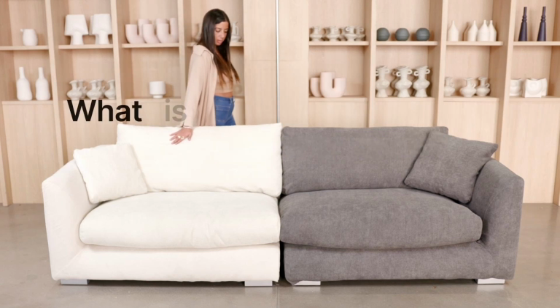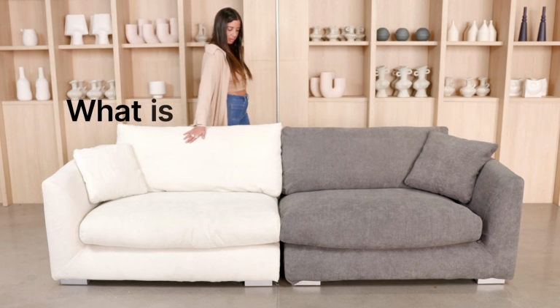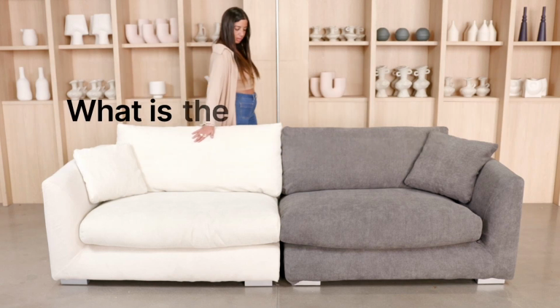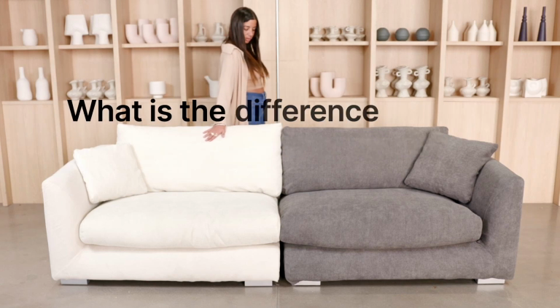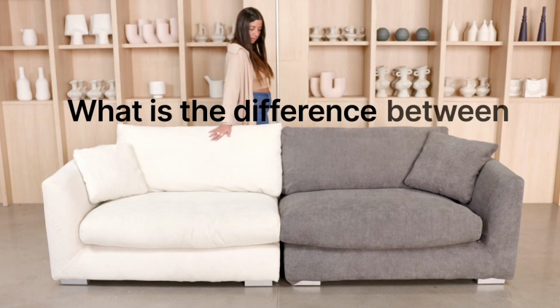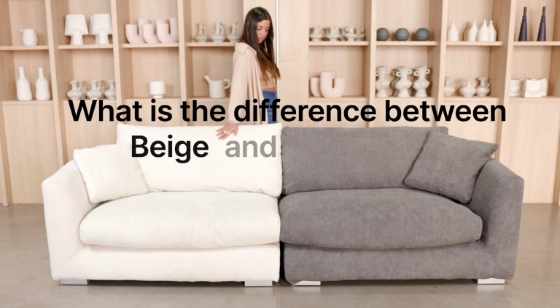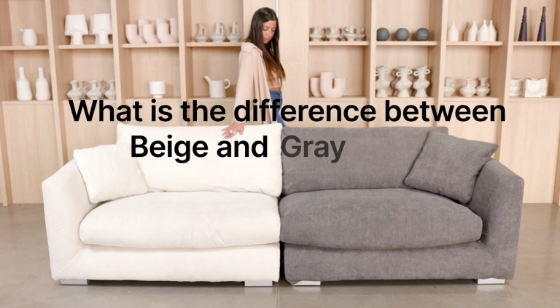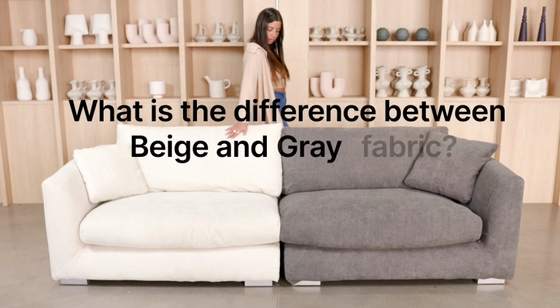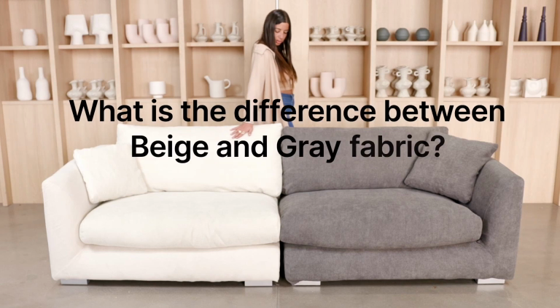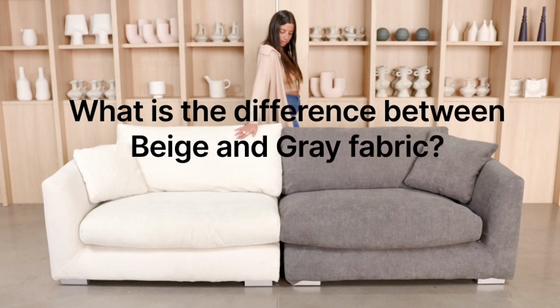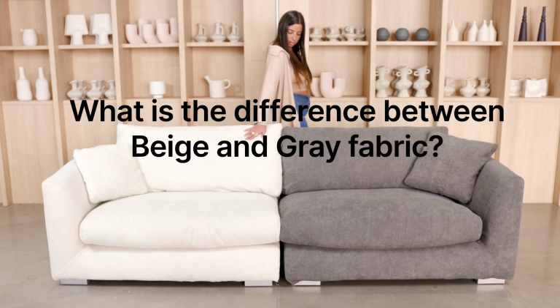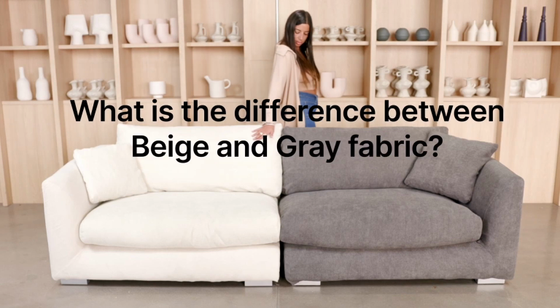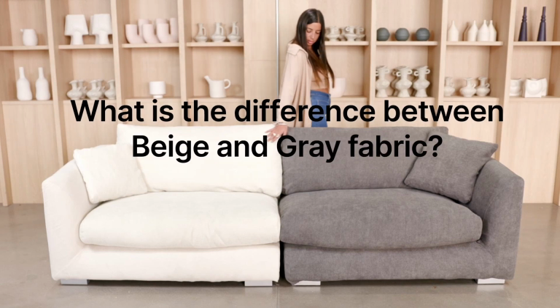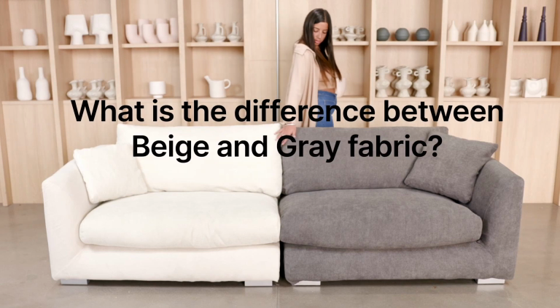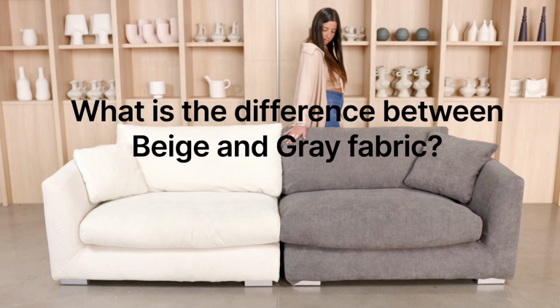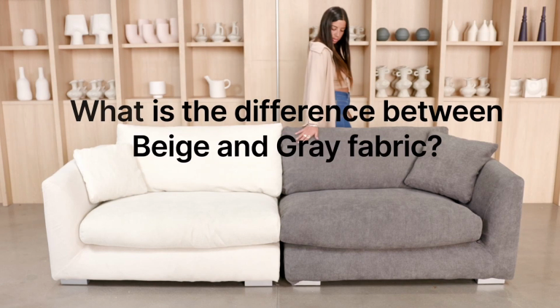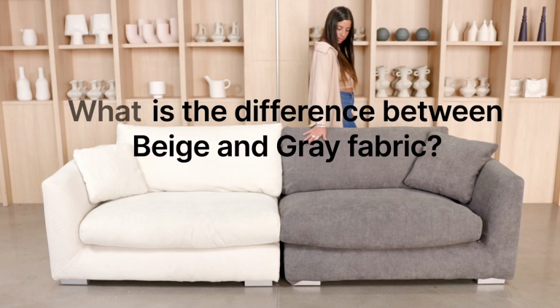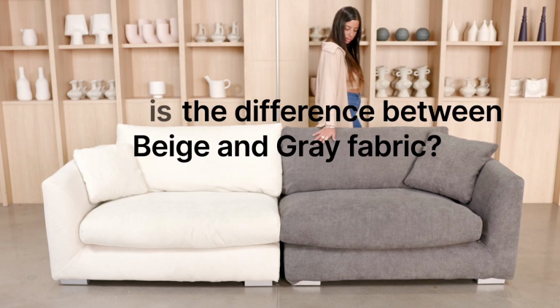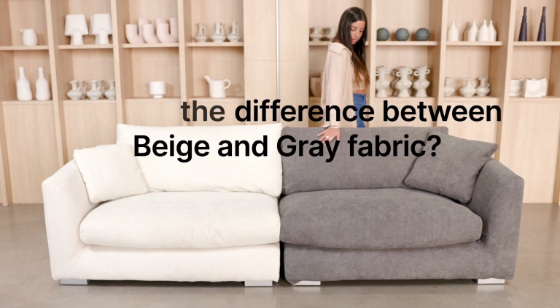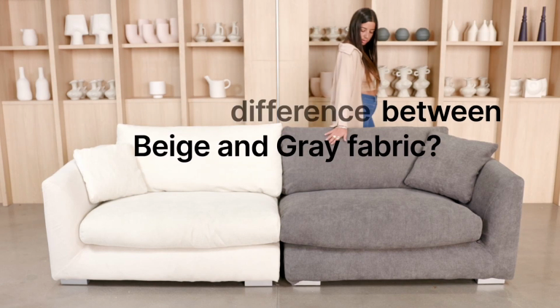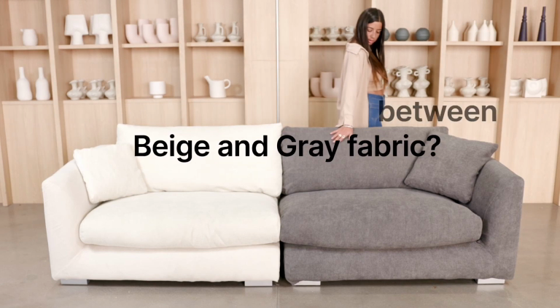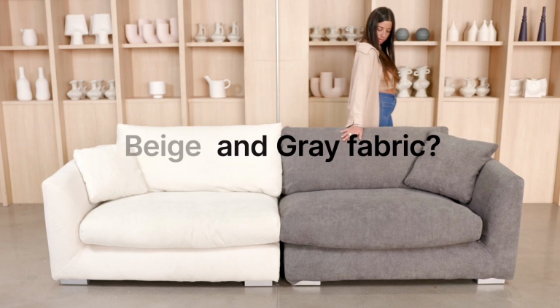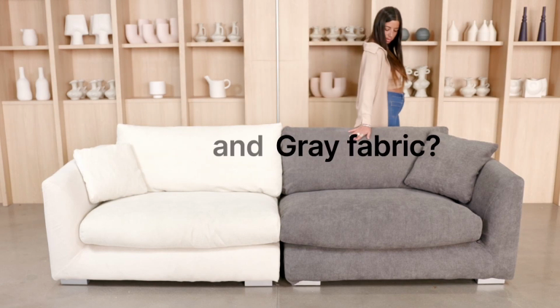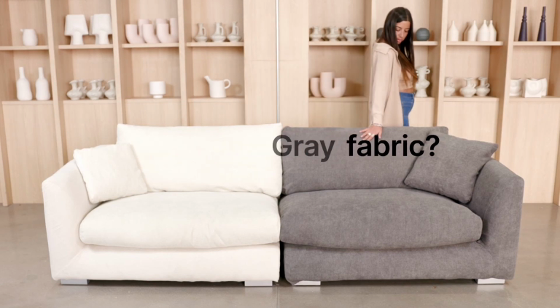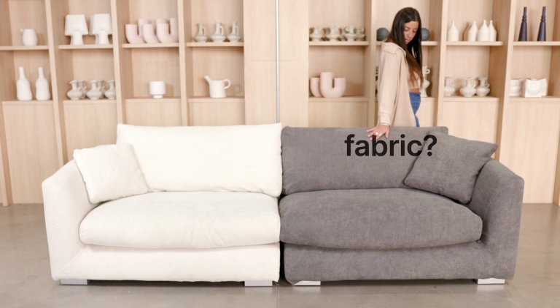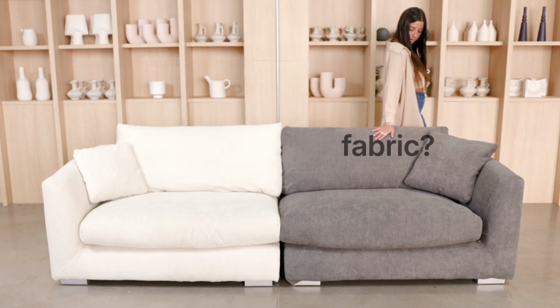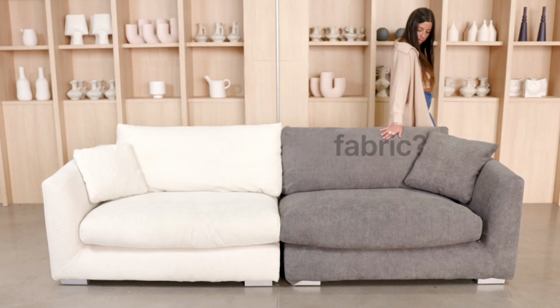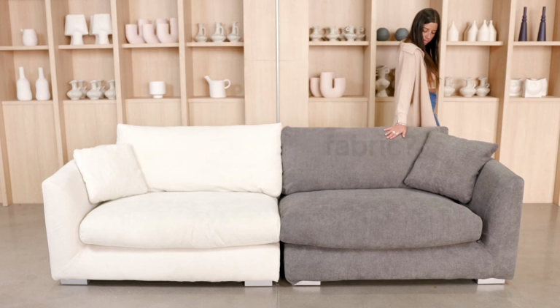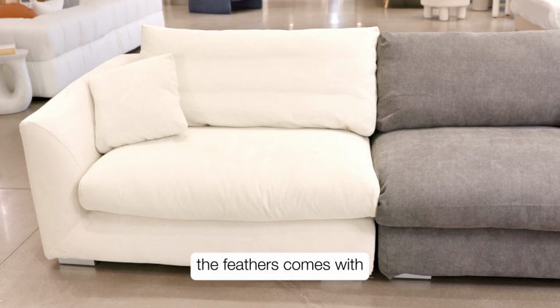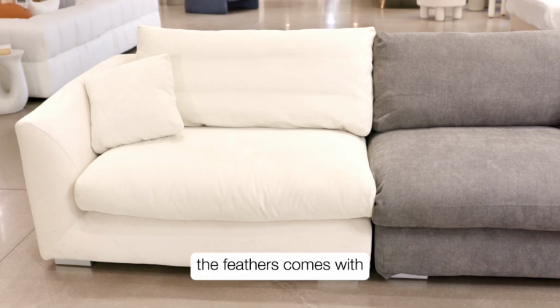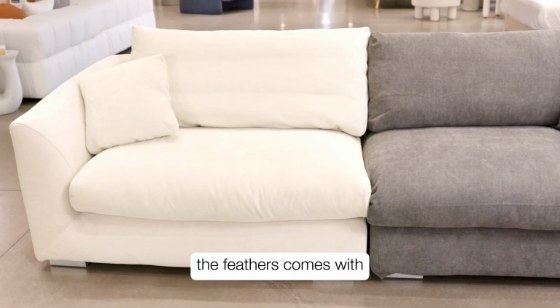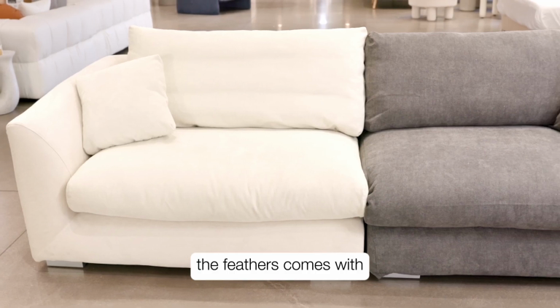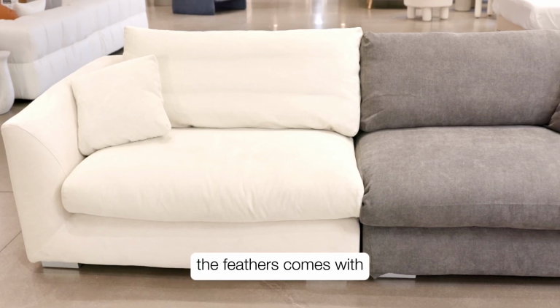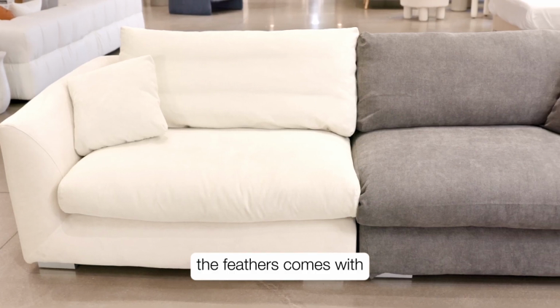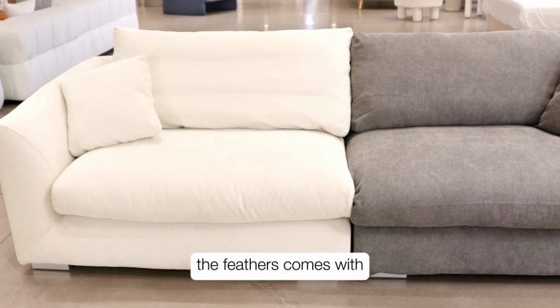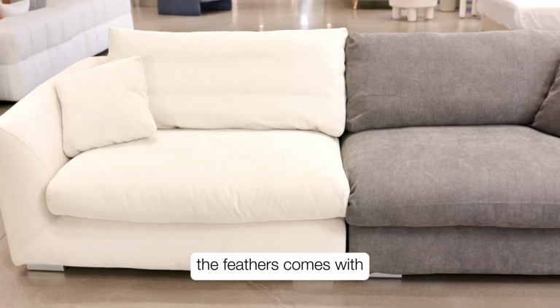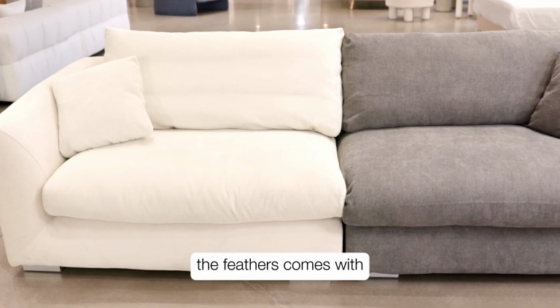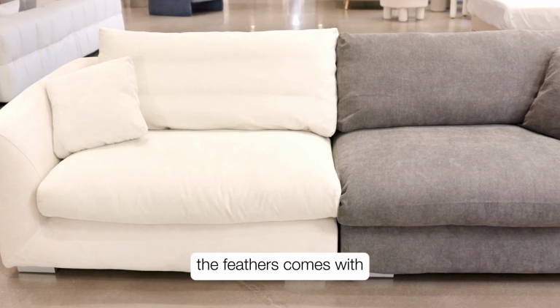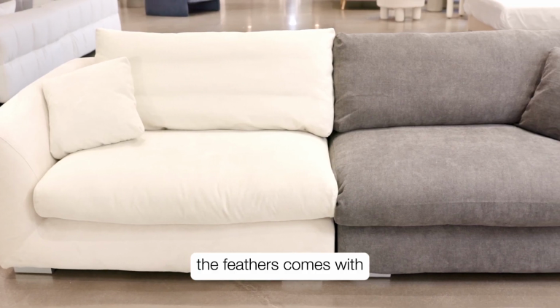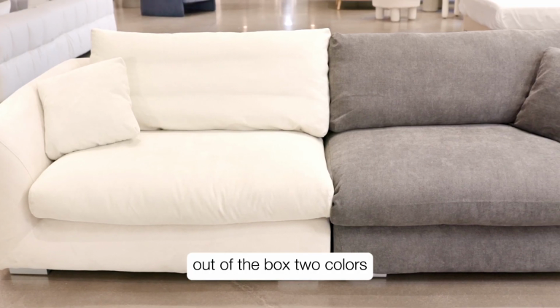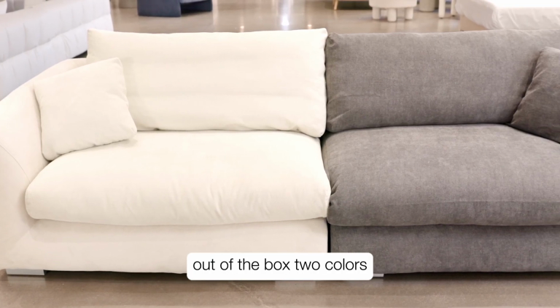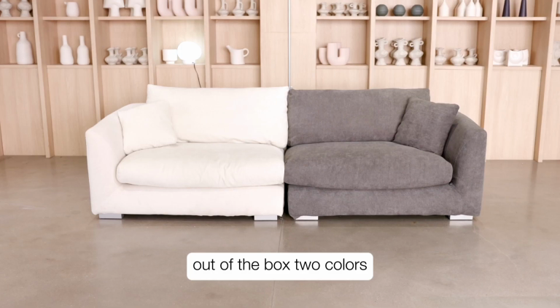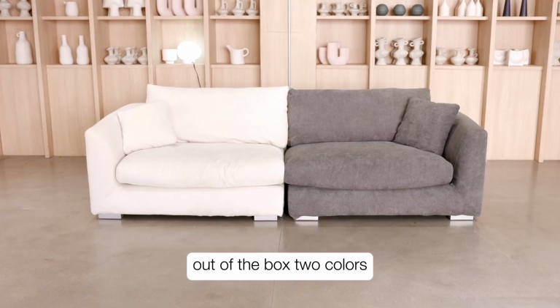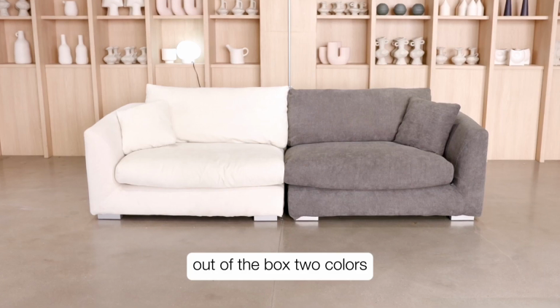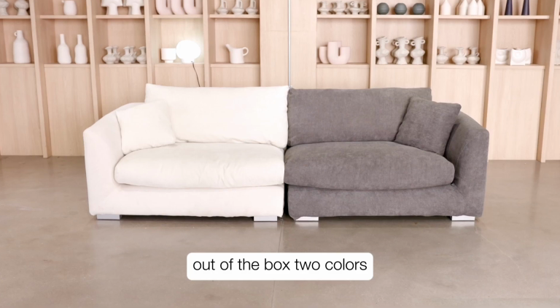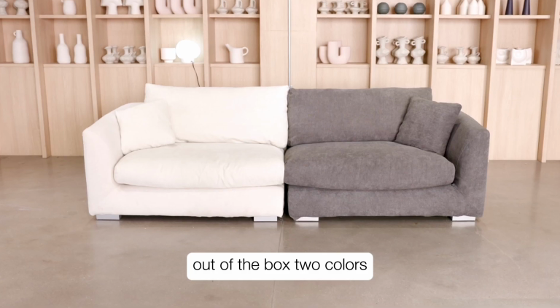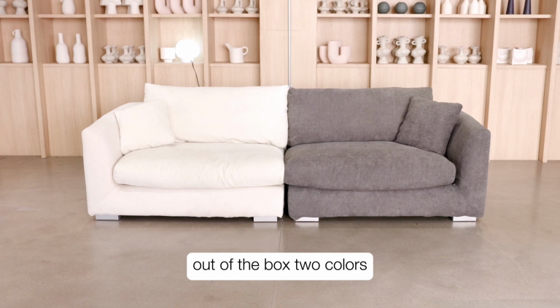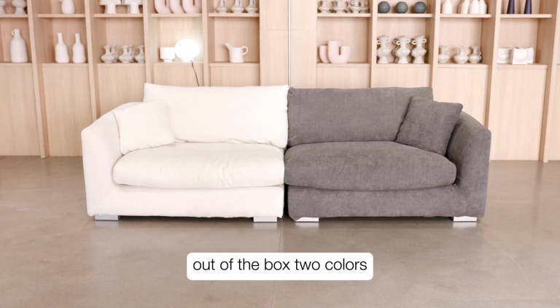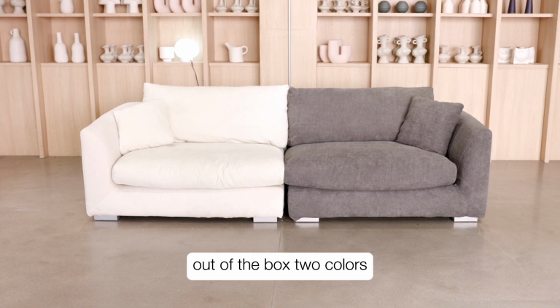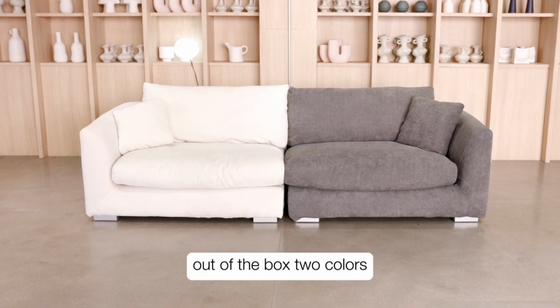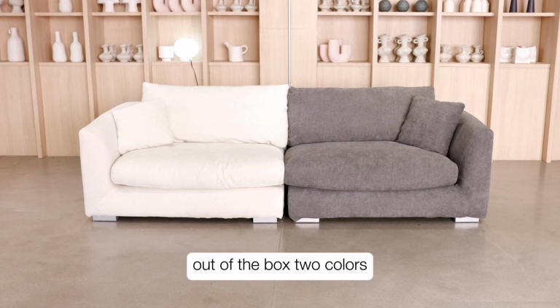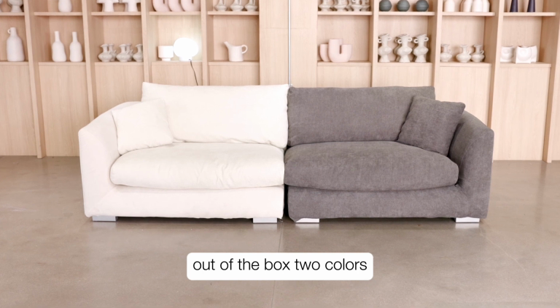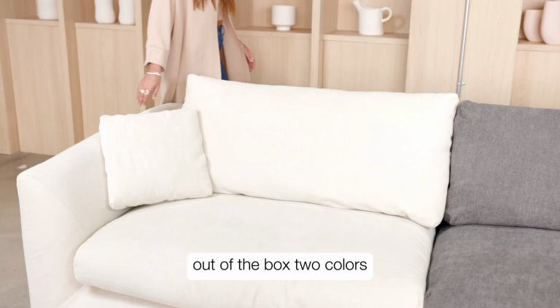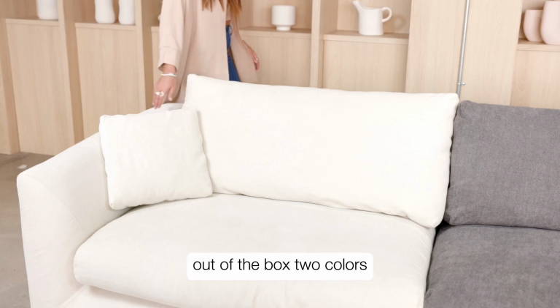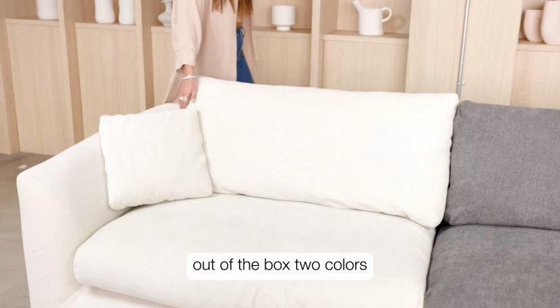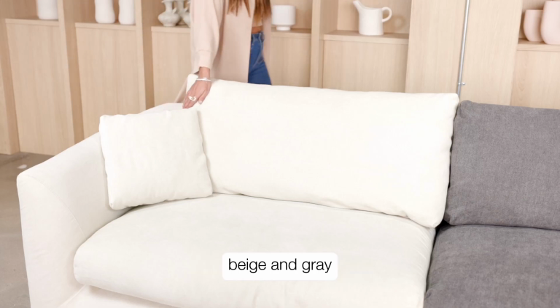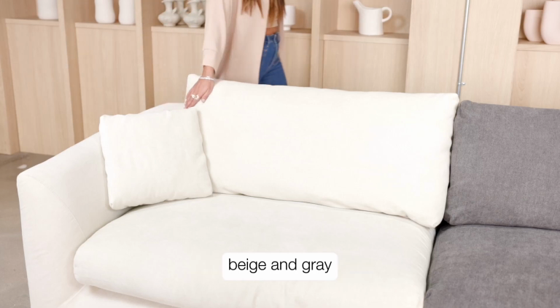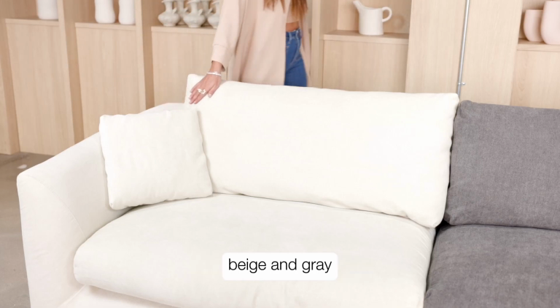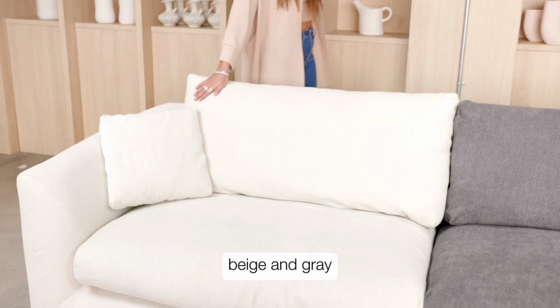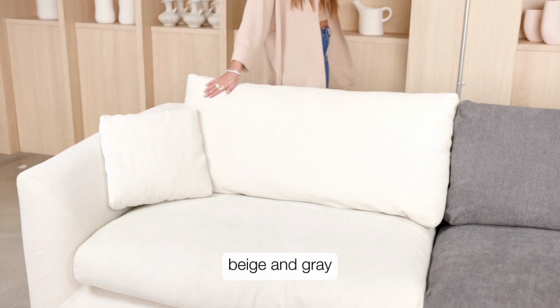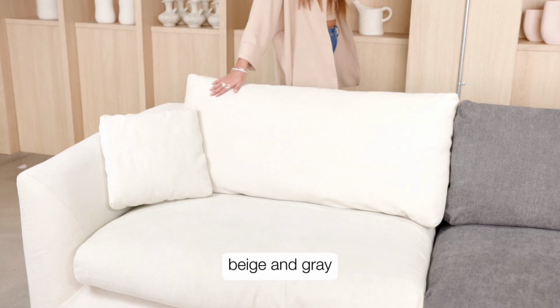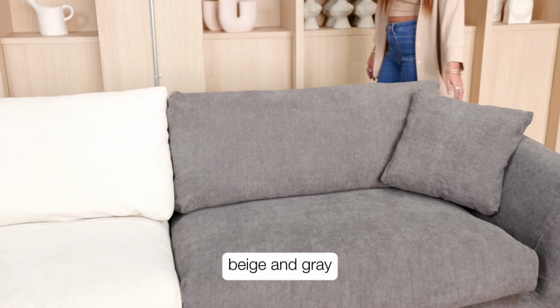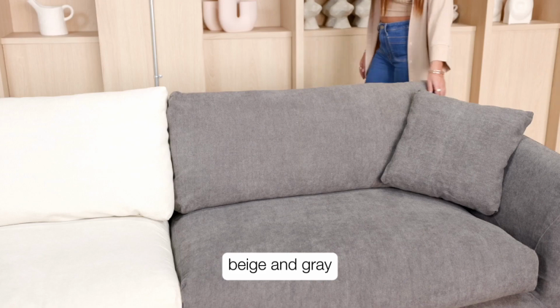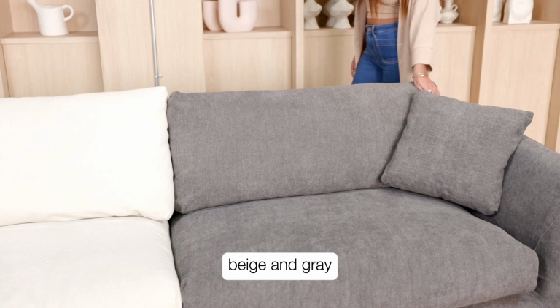What is the difference between the beige and gray fabrics? The Feathers comes with out-of-the-box two colors, beige and gray.